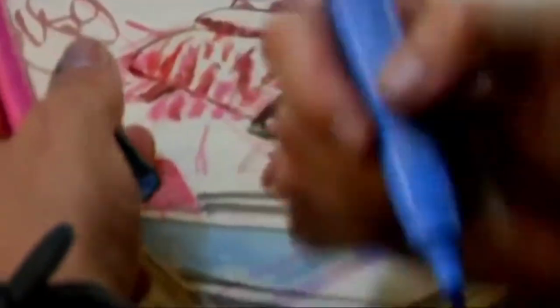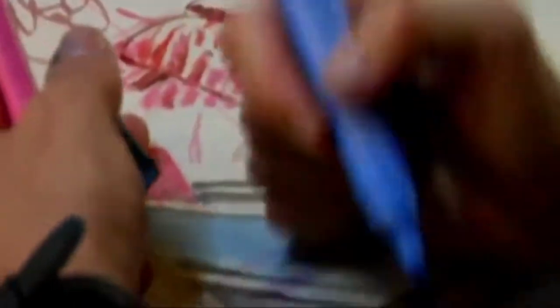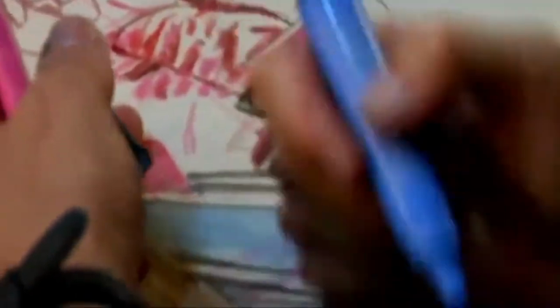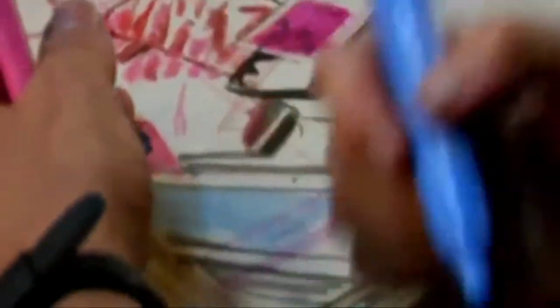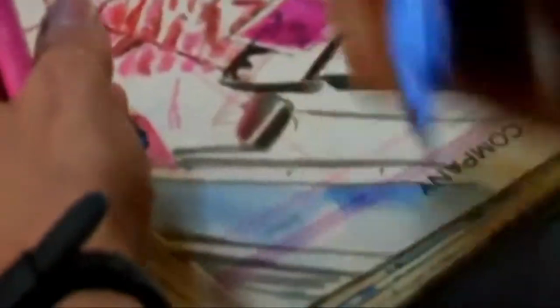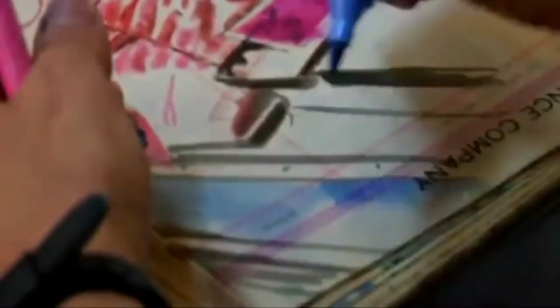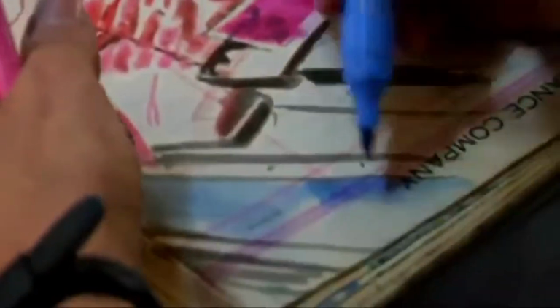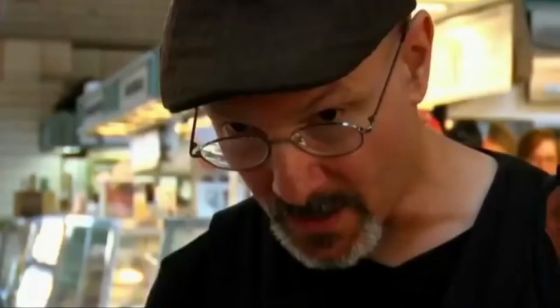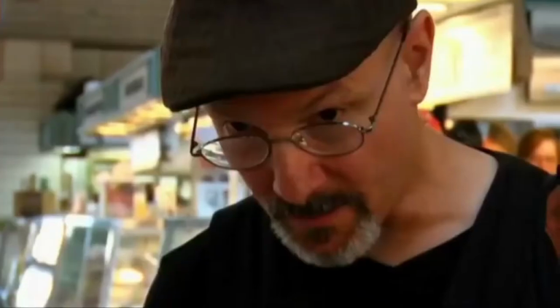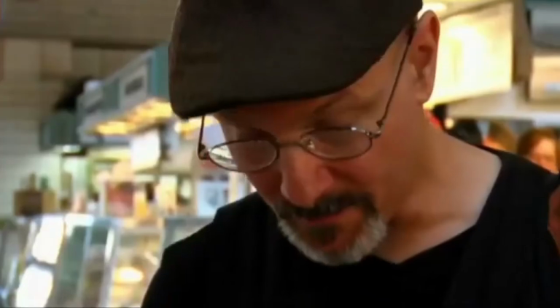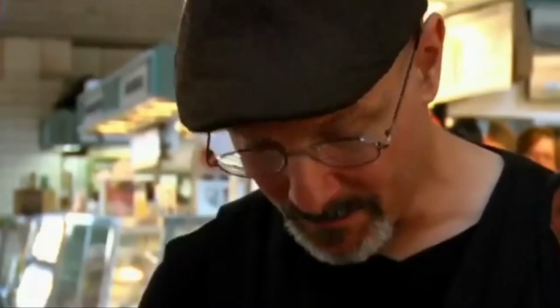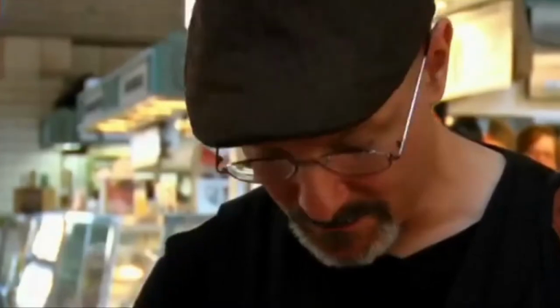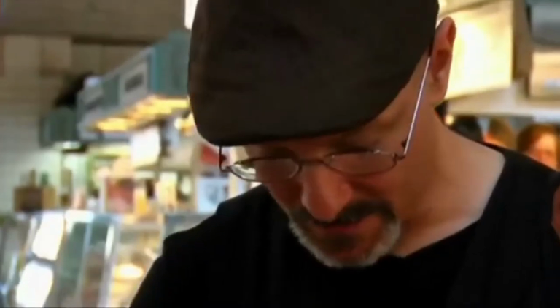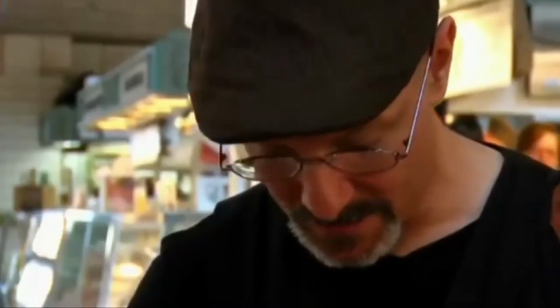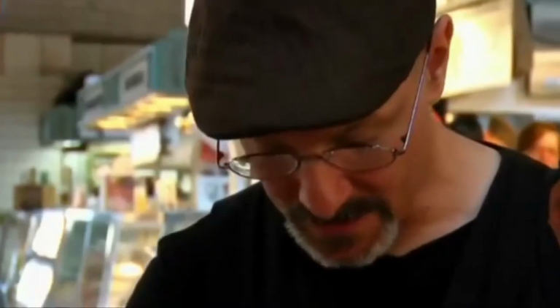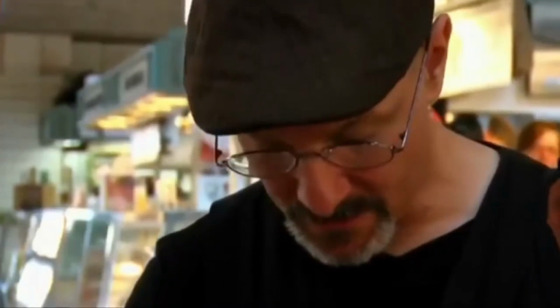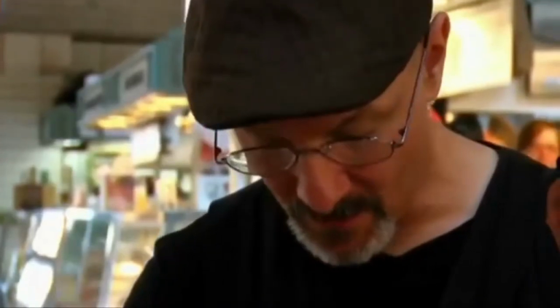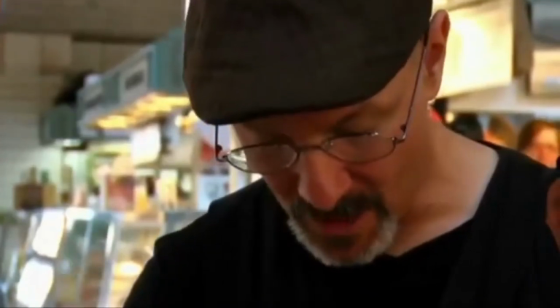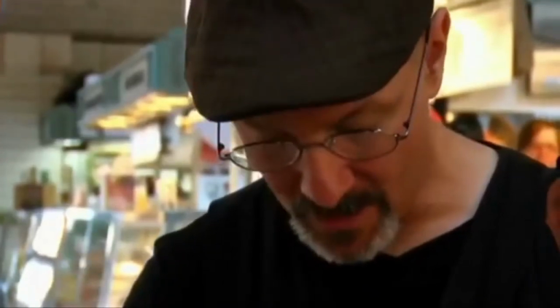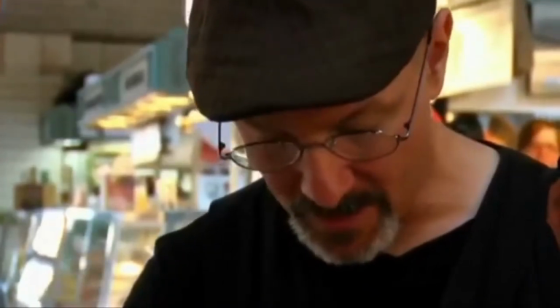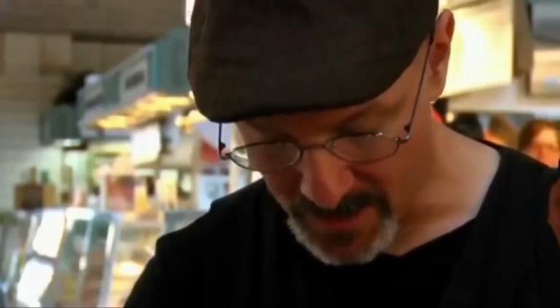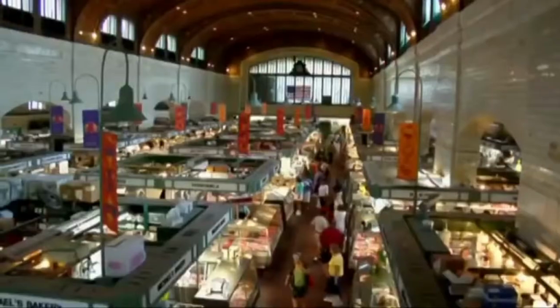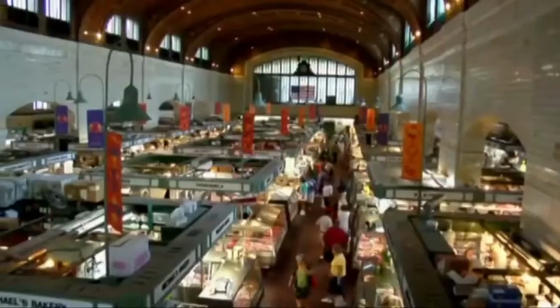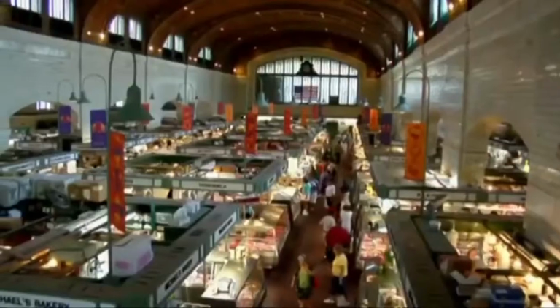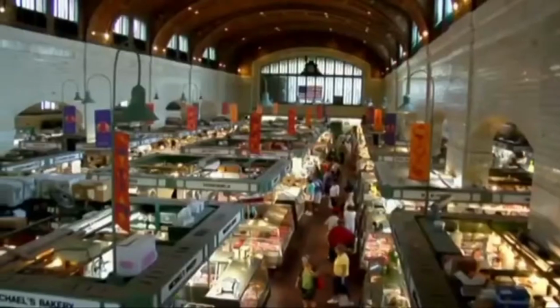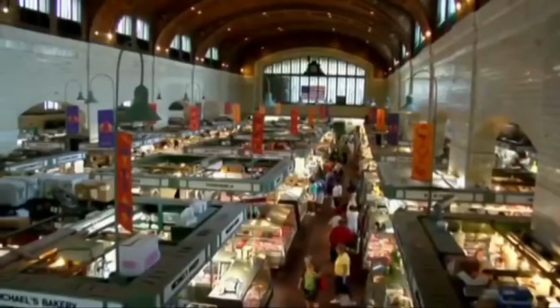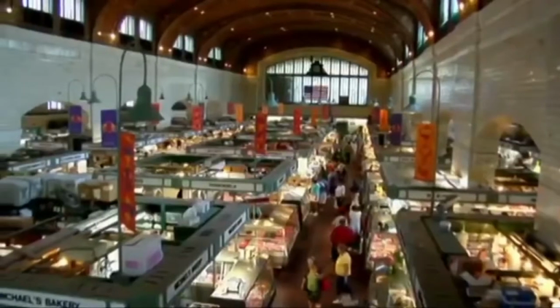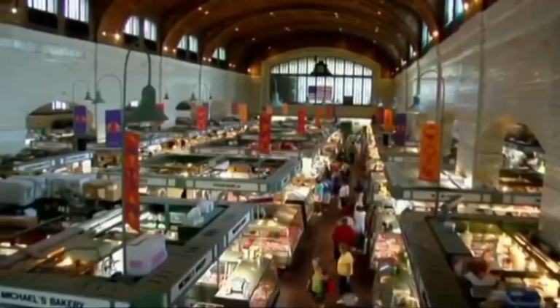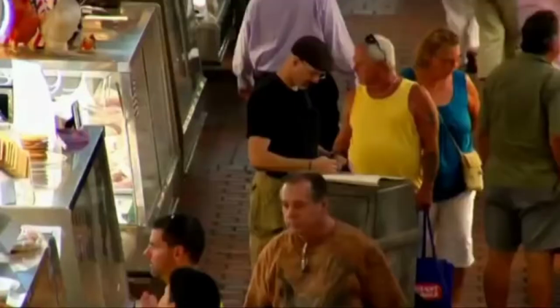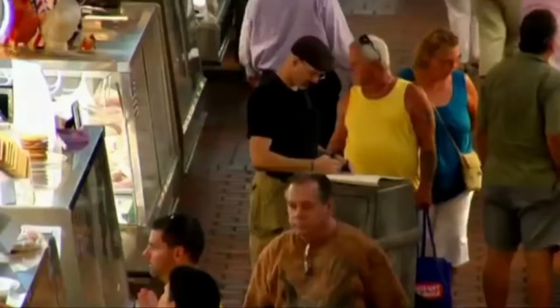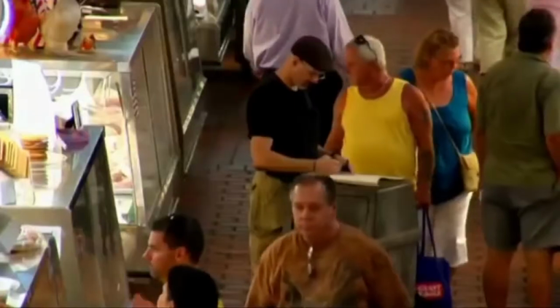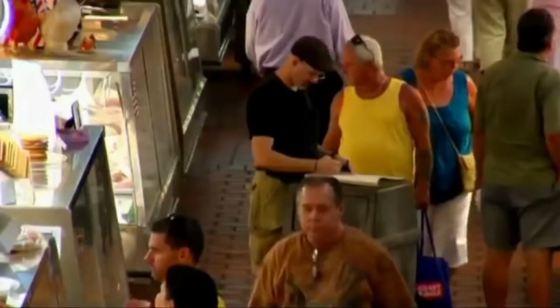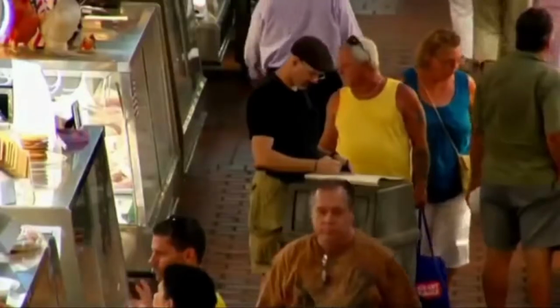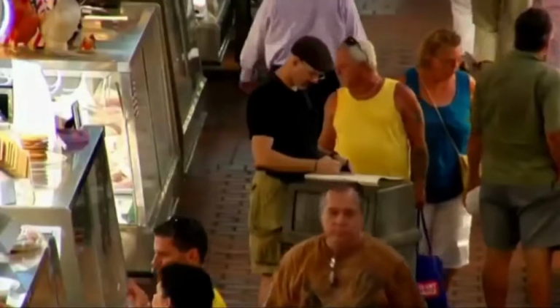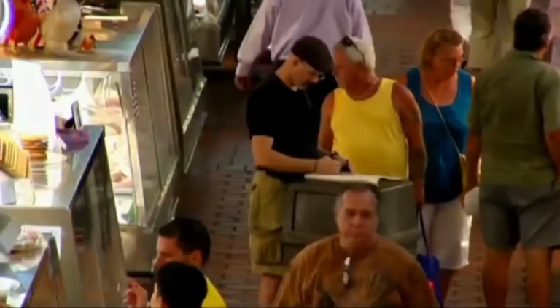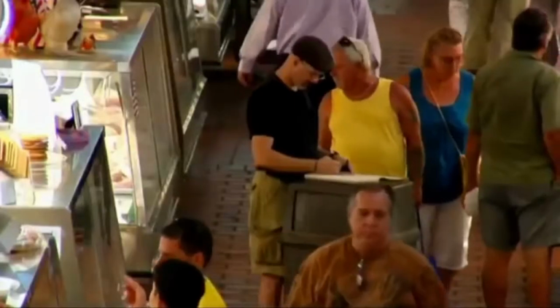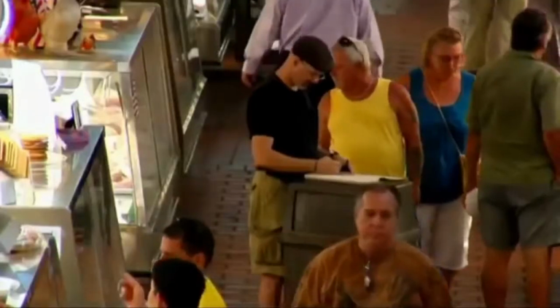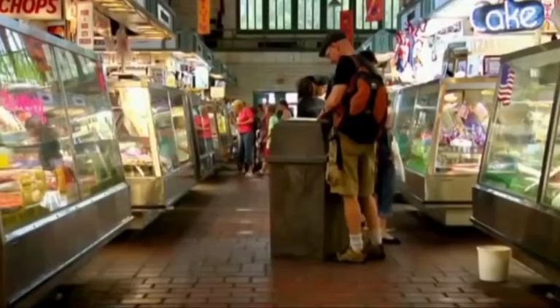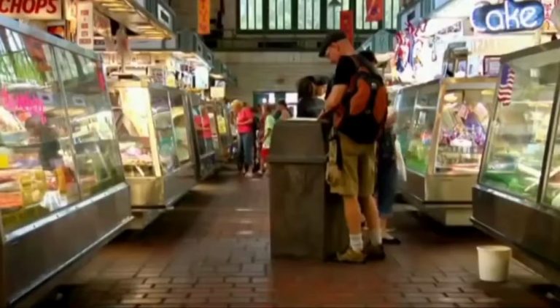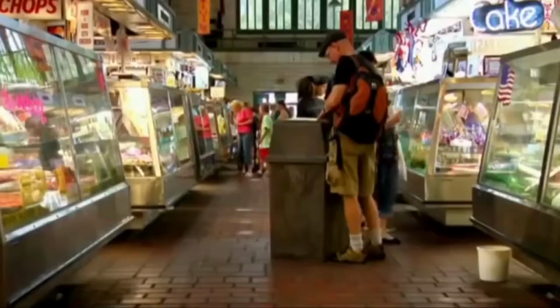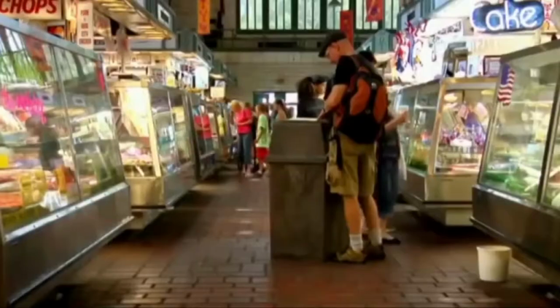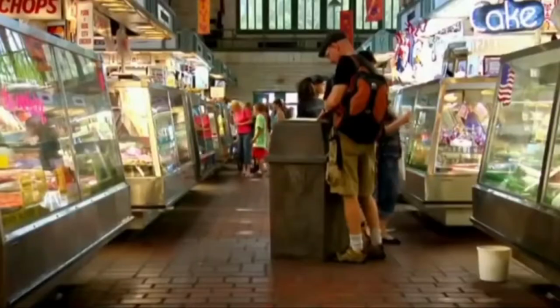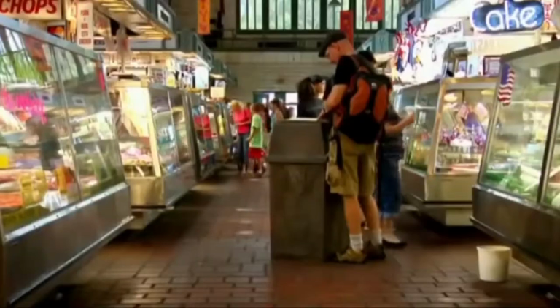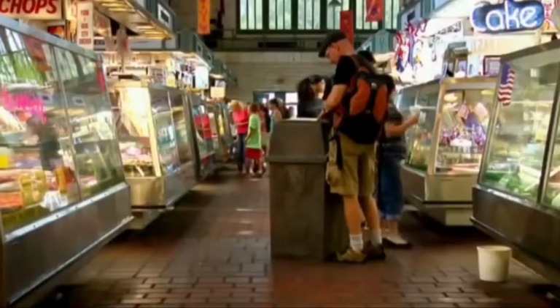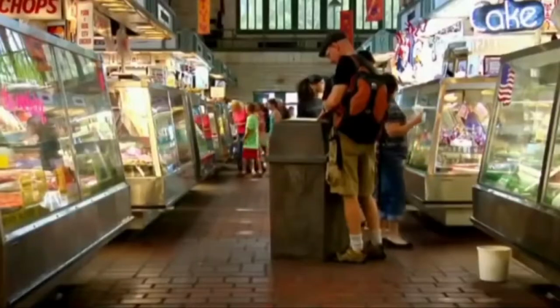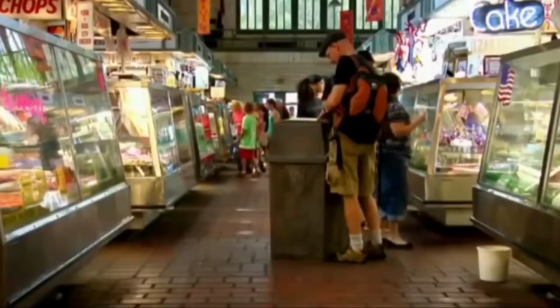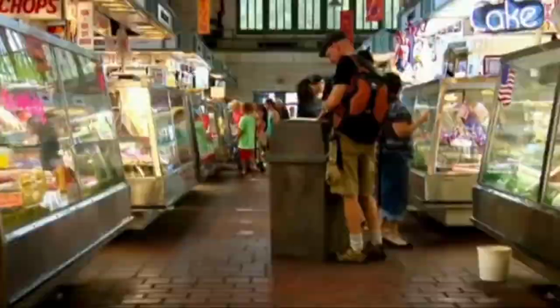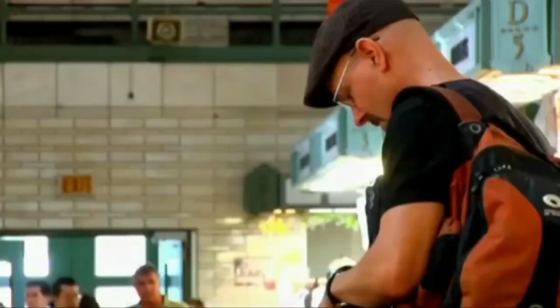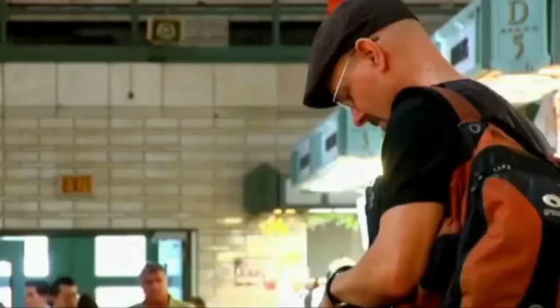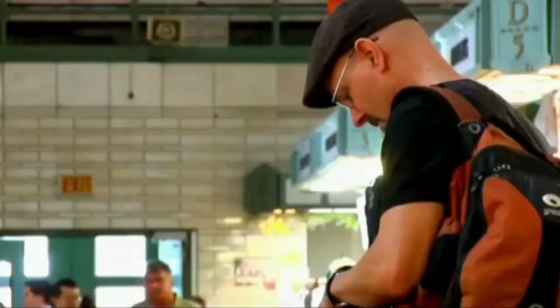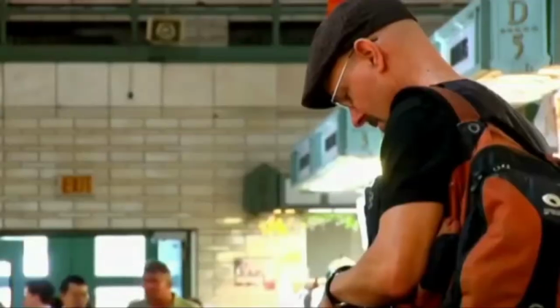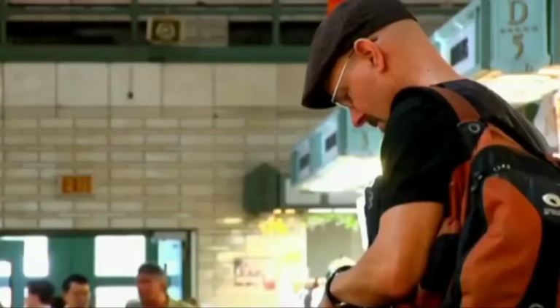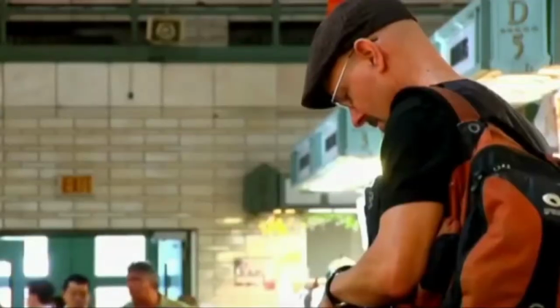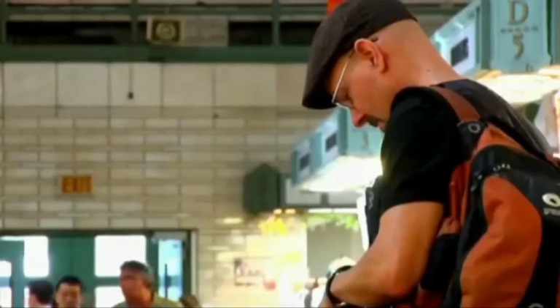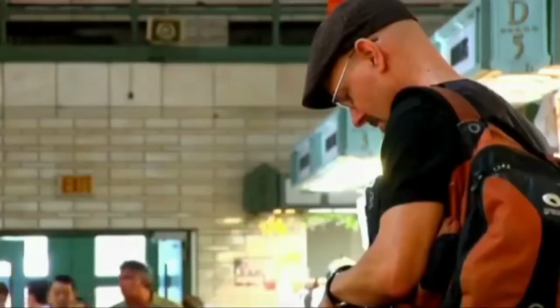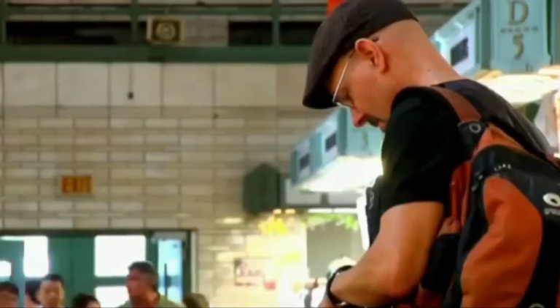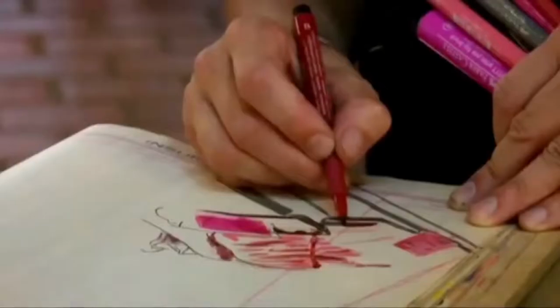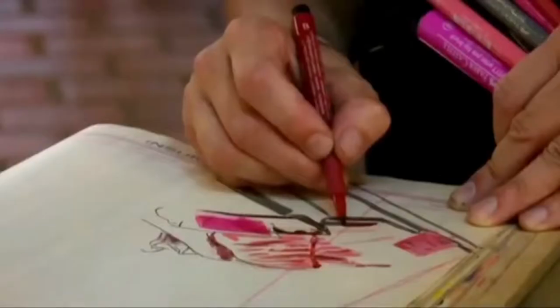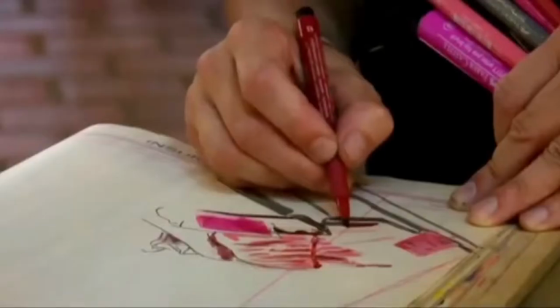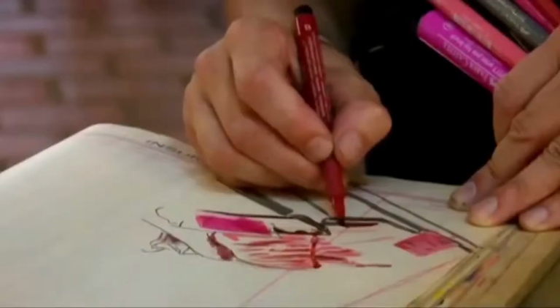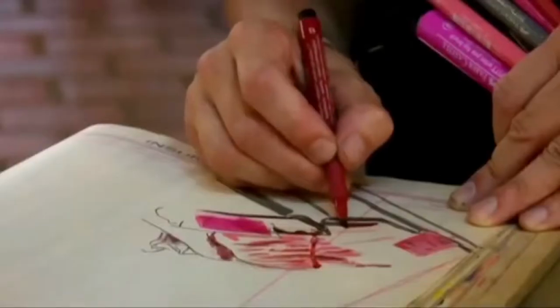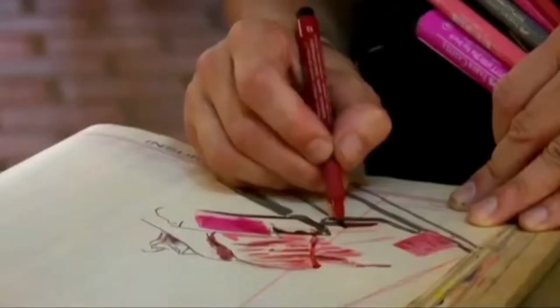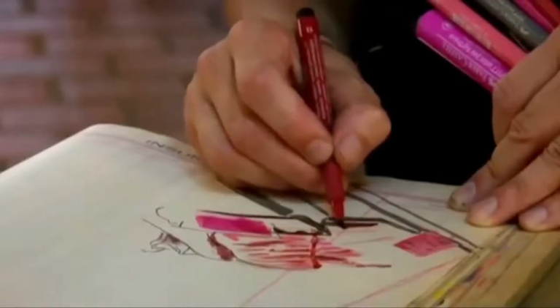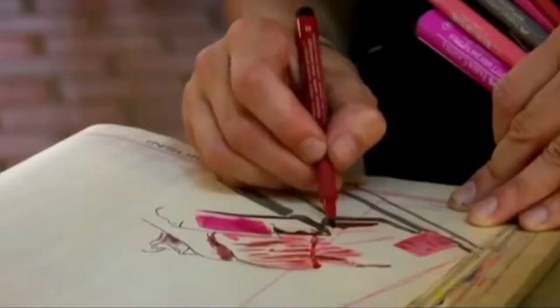Love drawing in these environments — really rich visual. It's an overload of stuff.